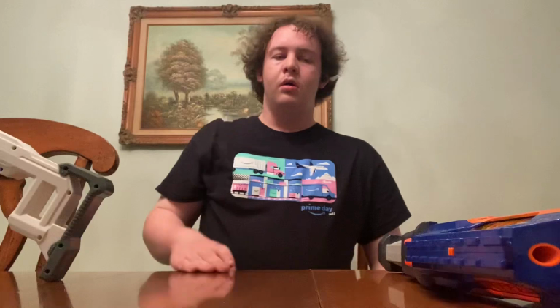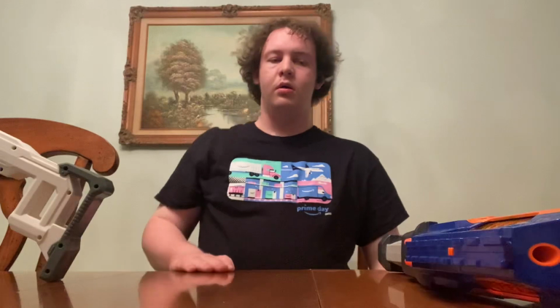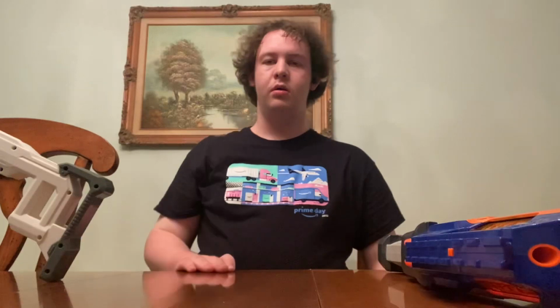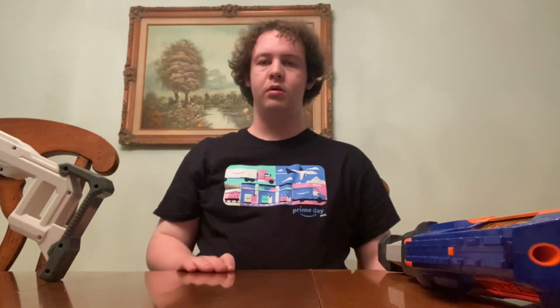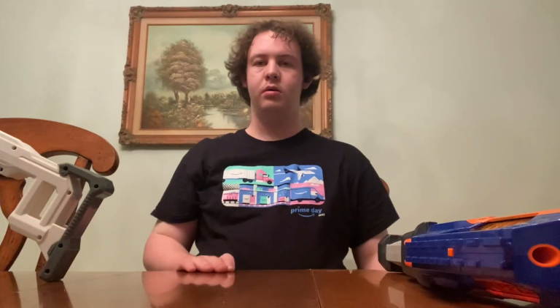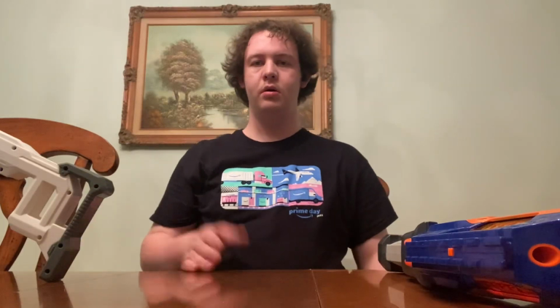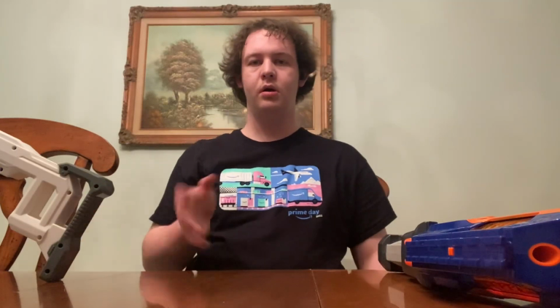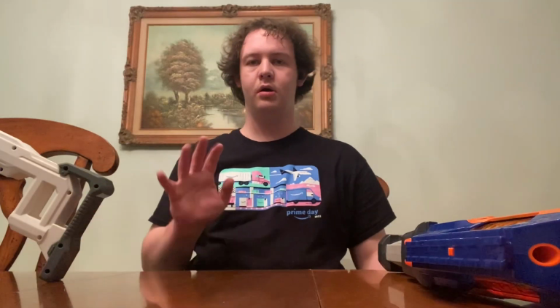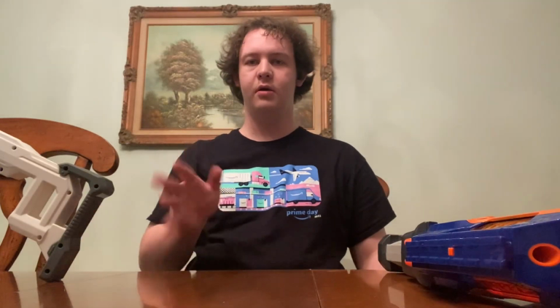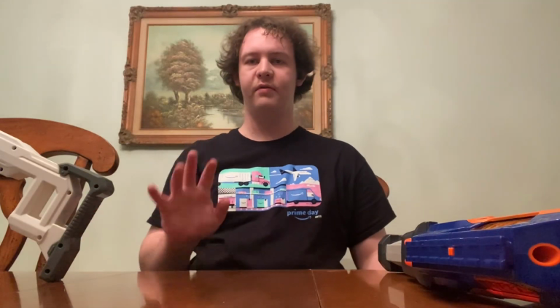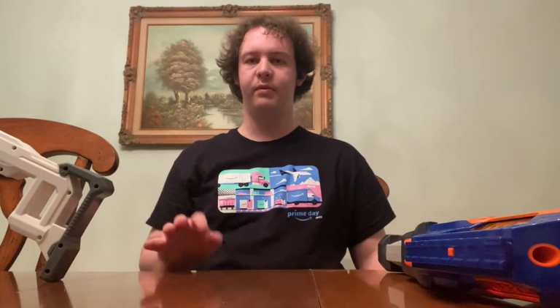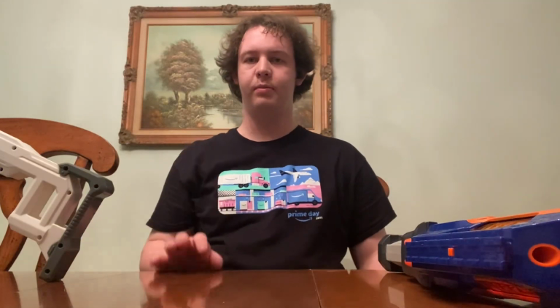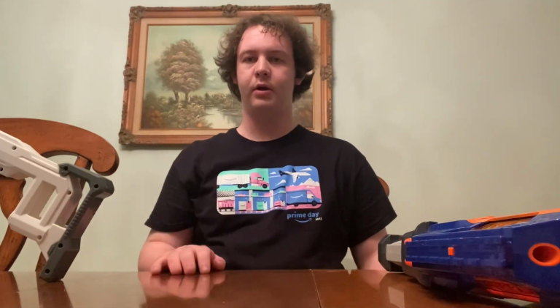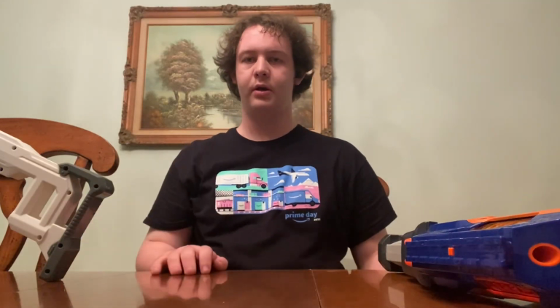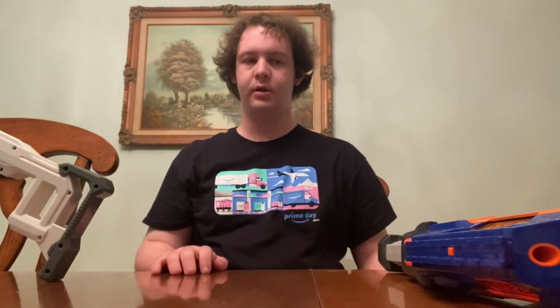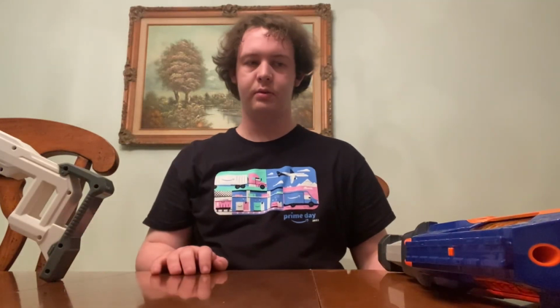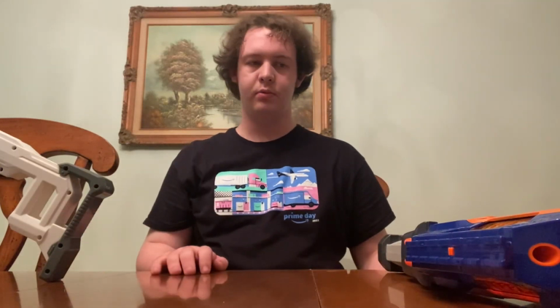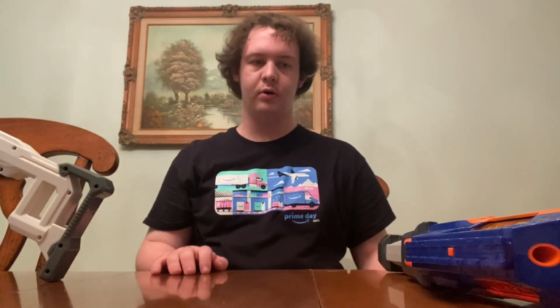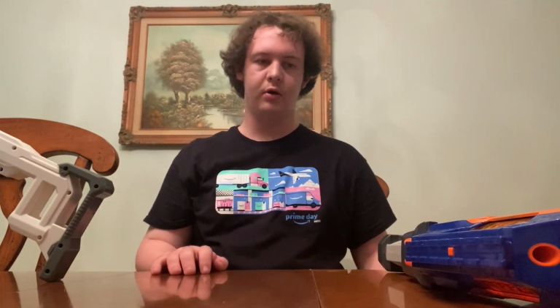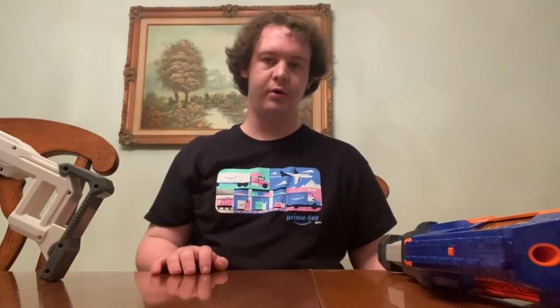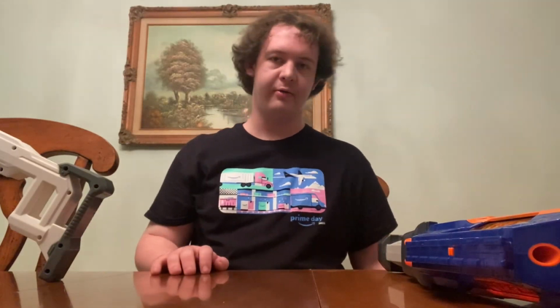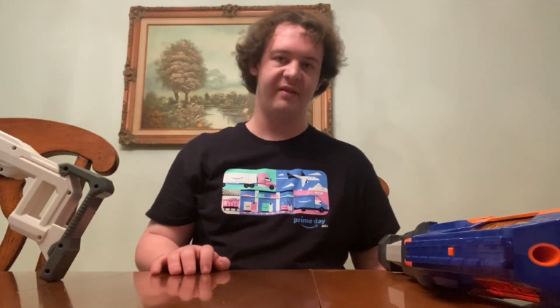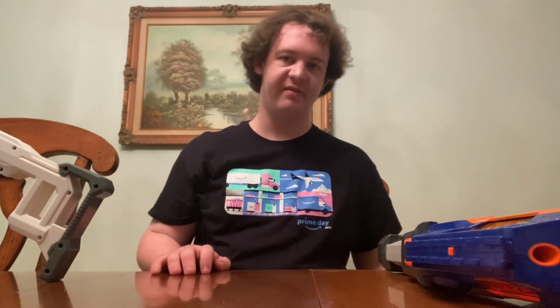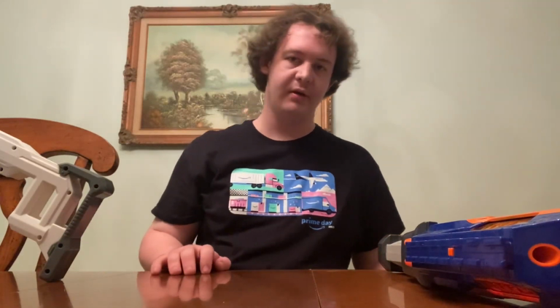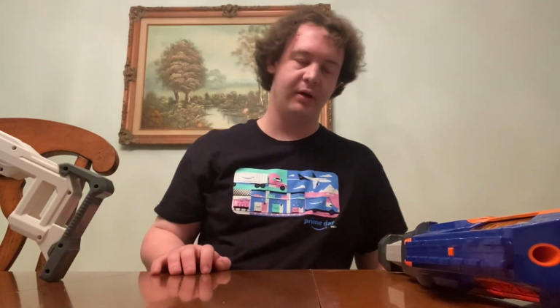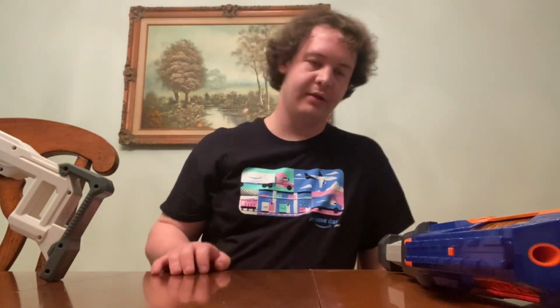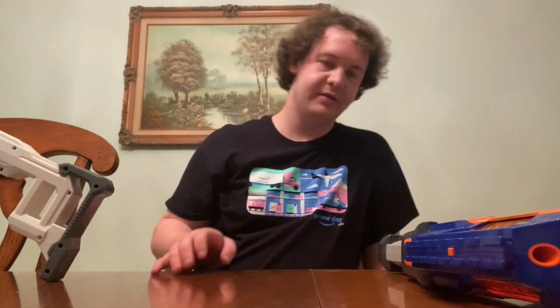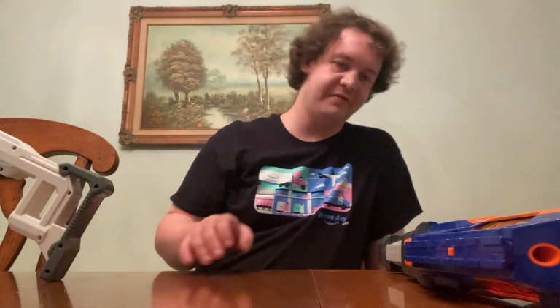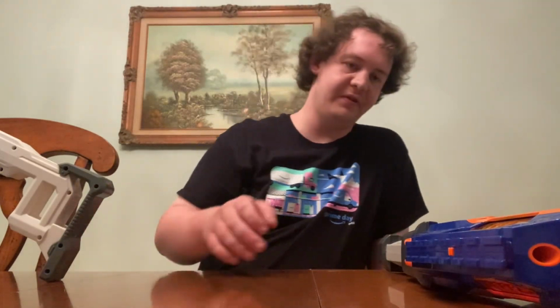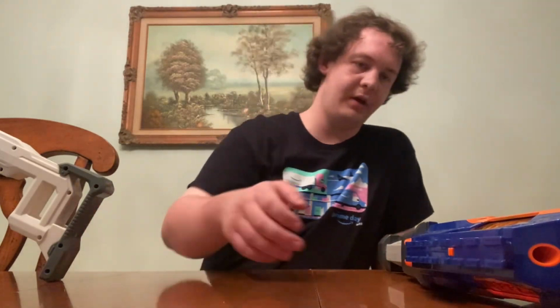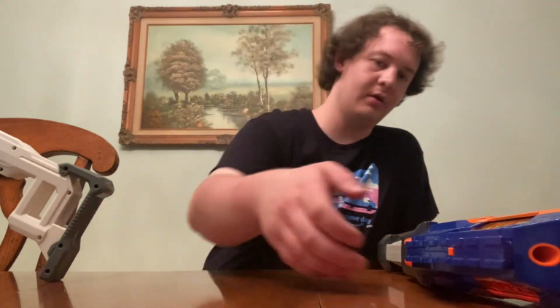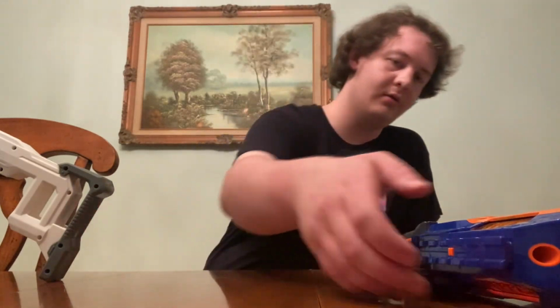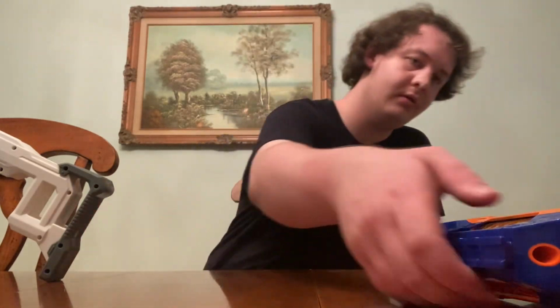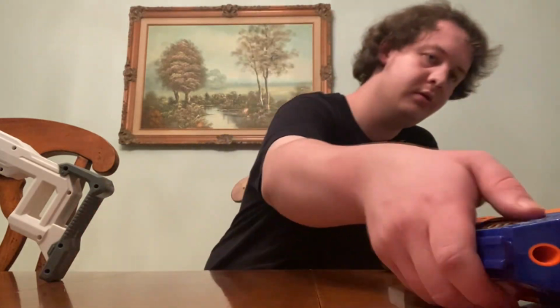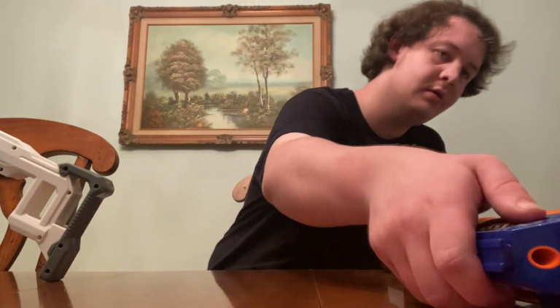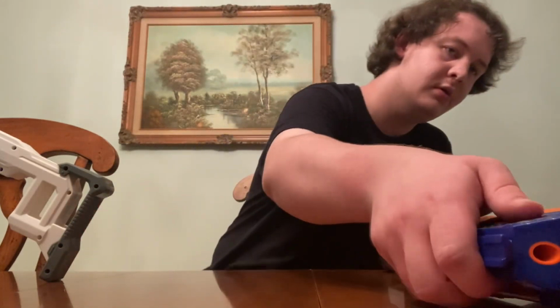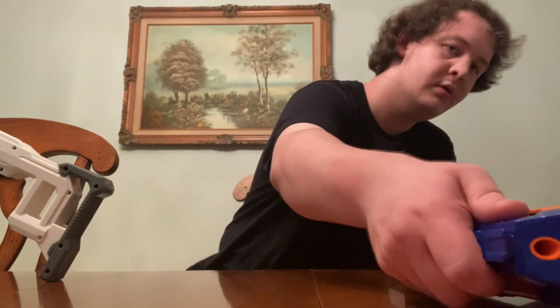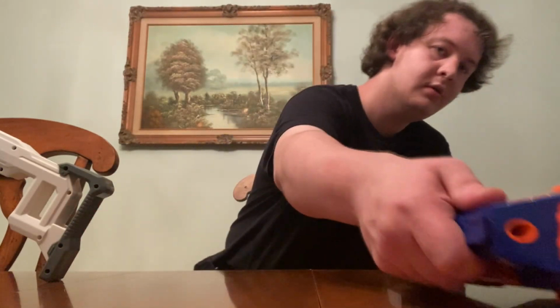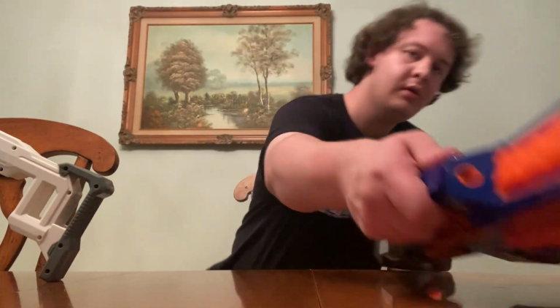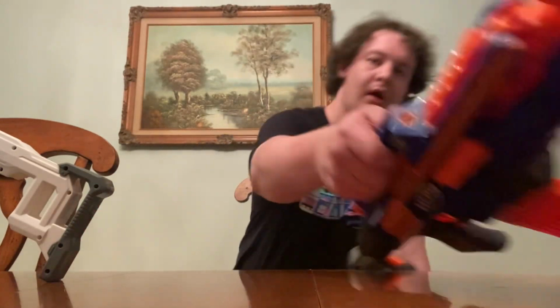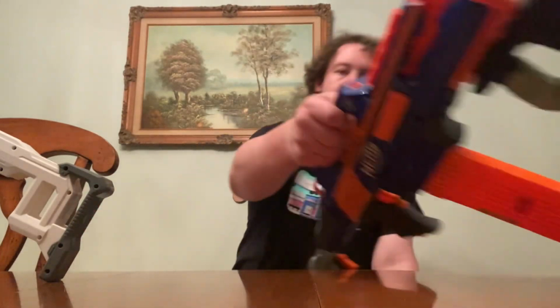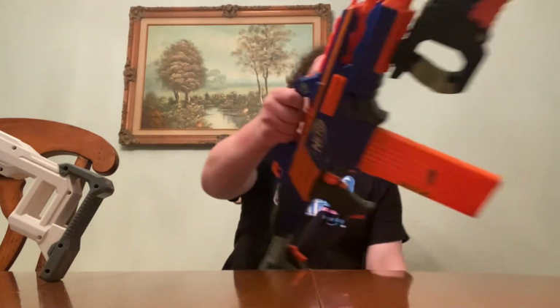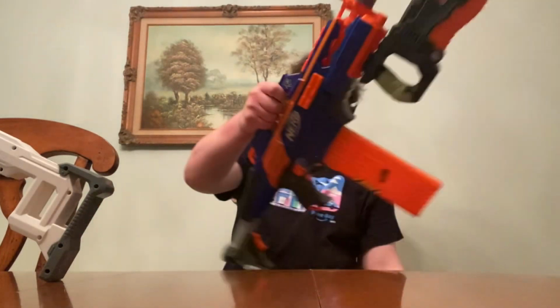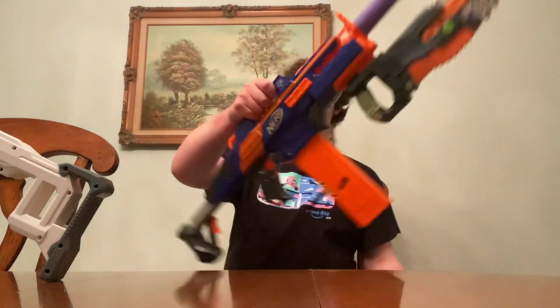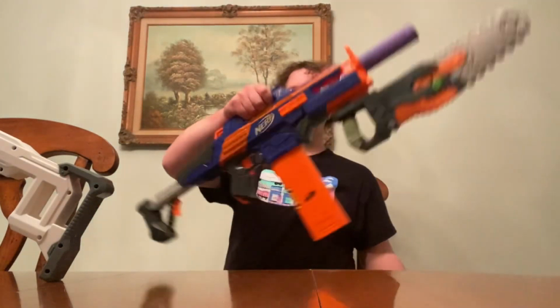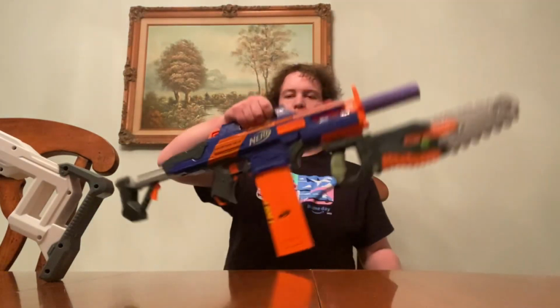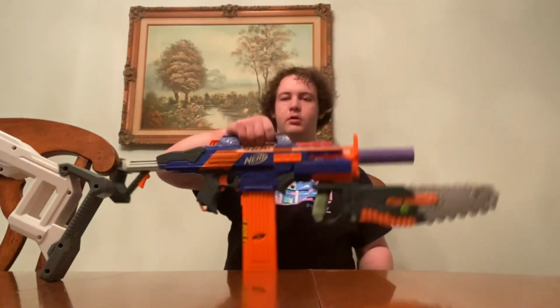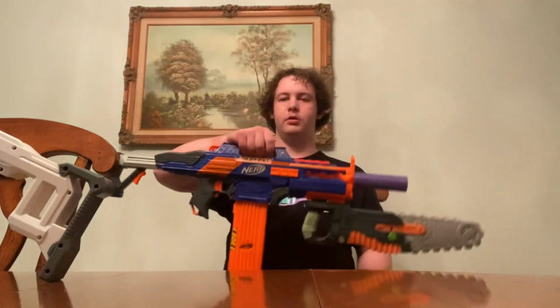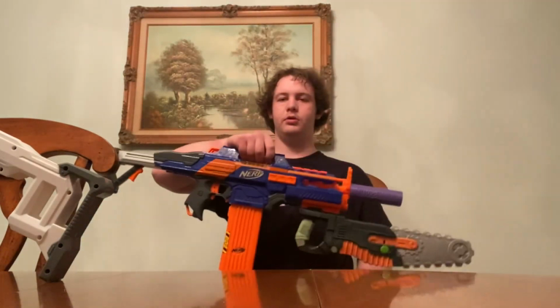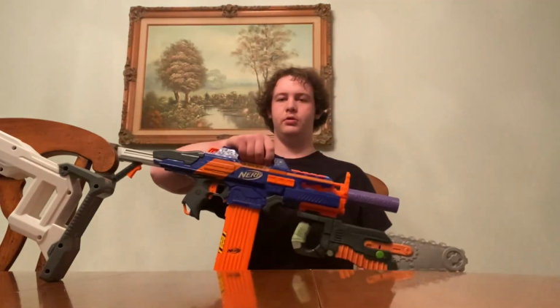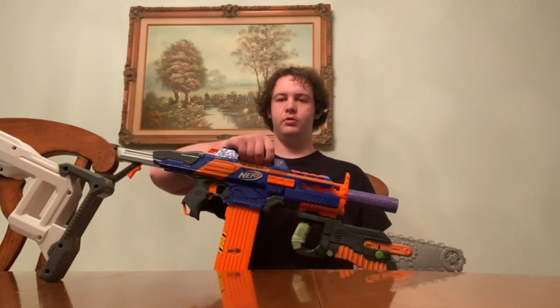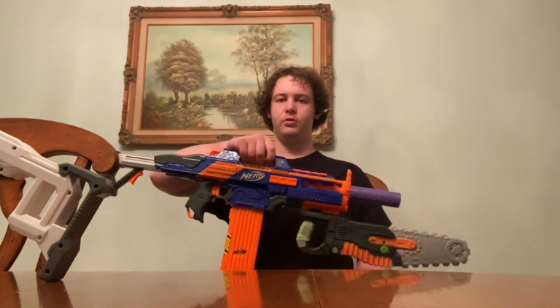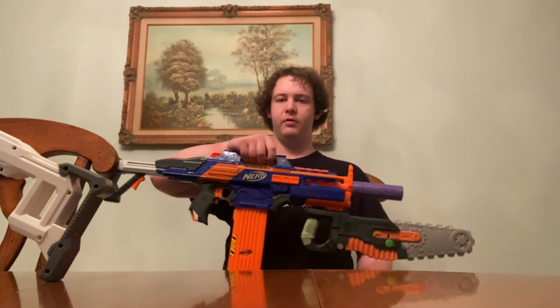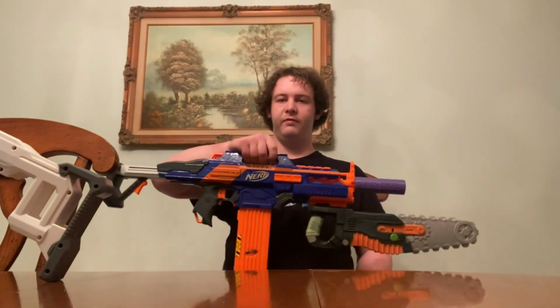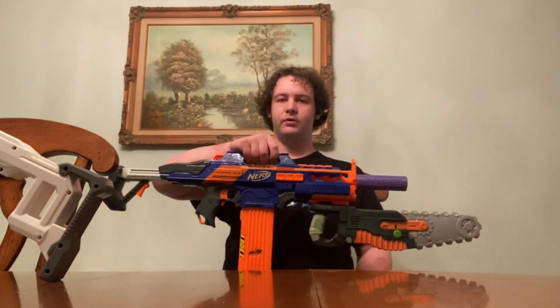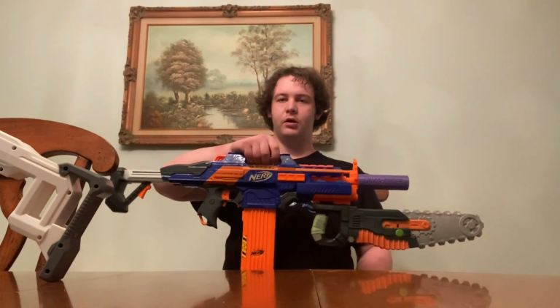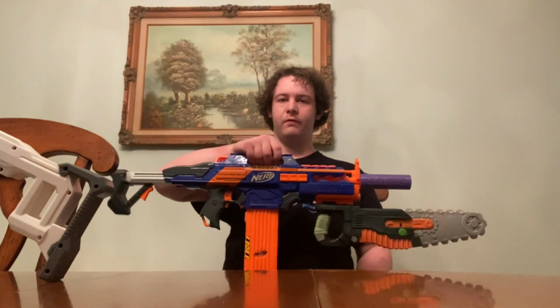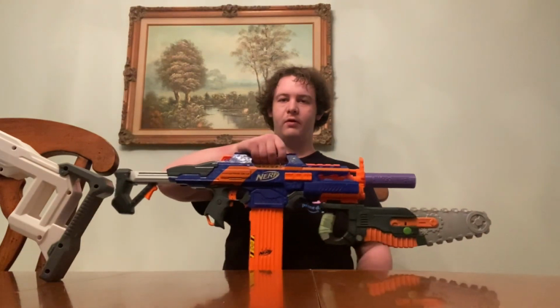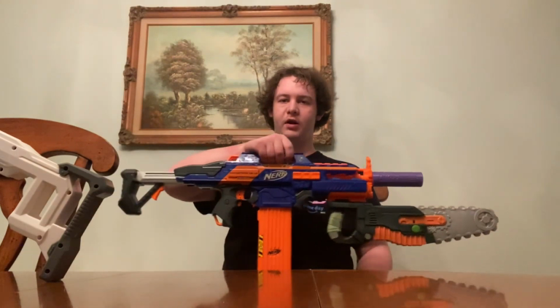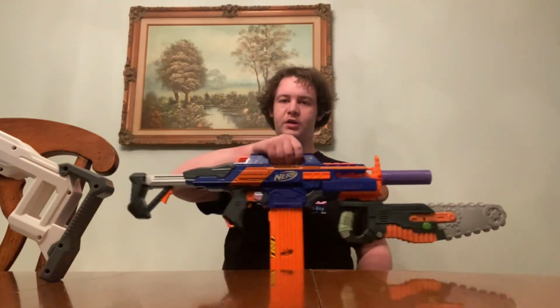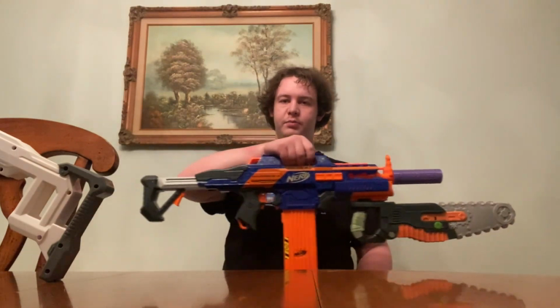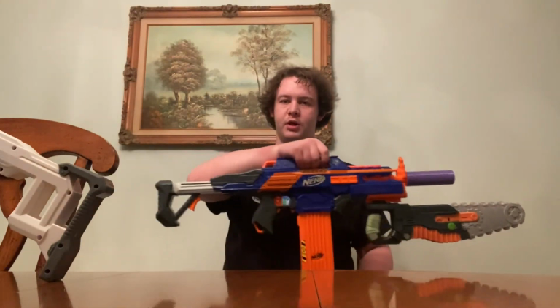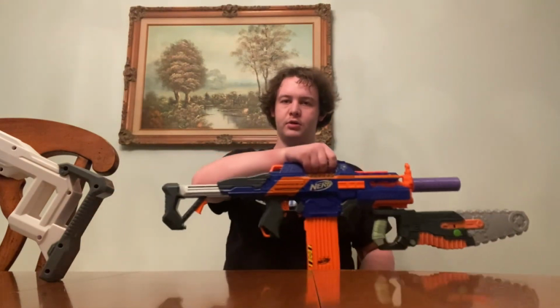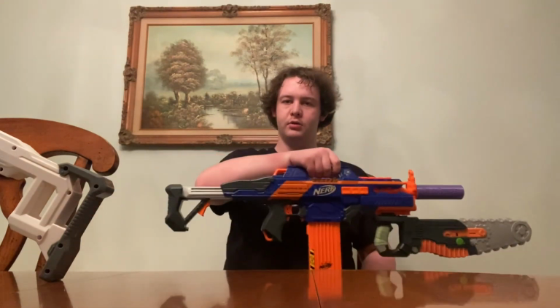Hello everybody, it's Floater of Thread, and in this video I am going to do a Floater Friday special.